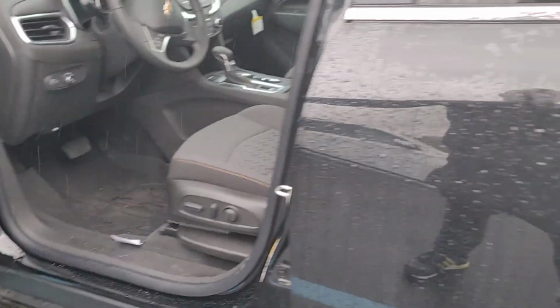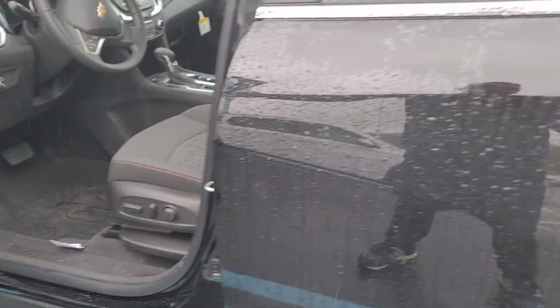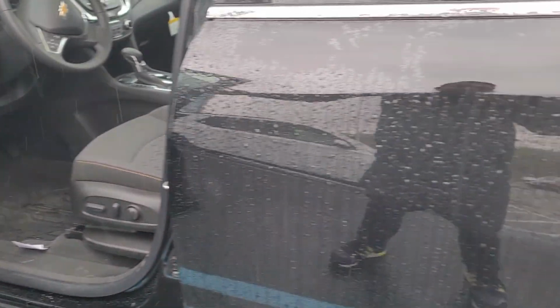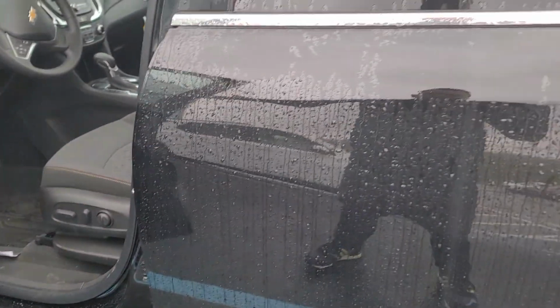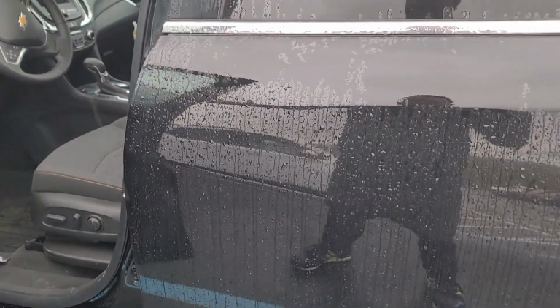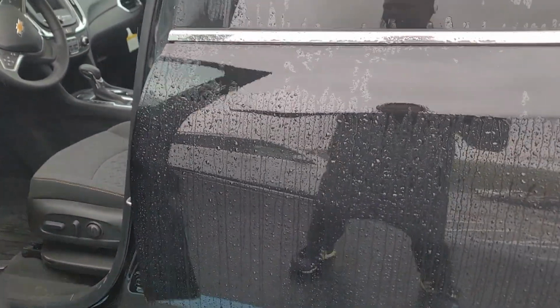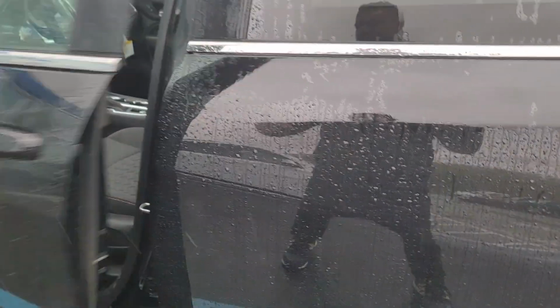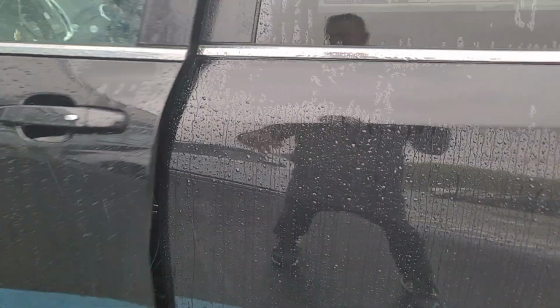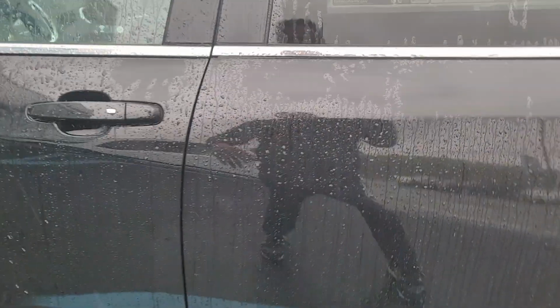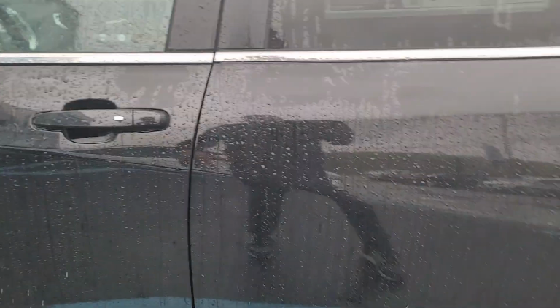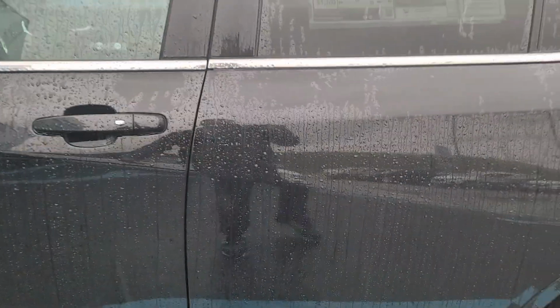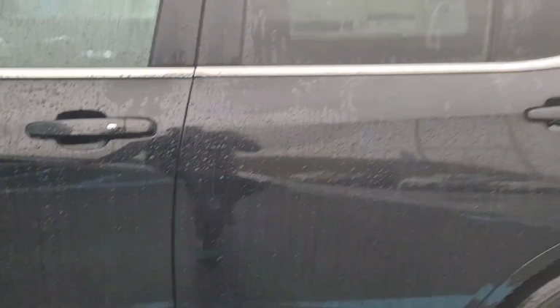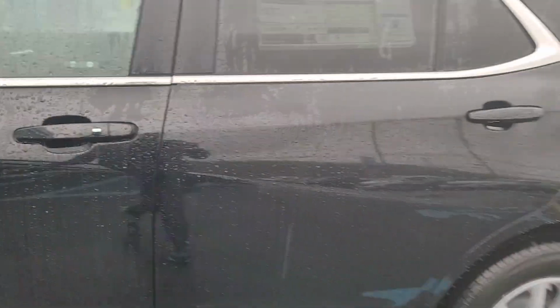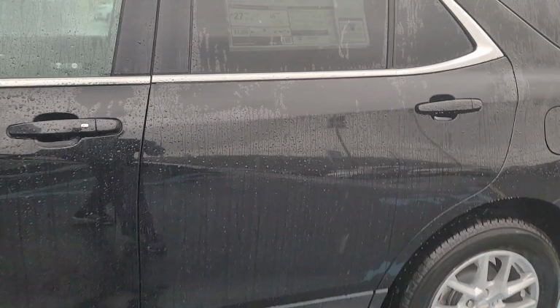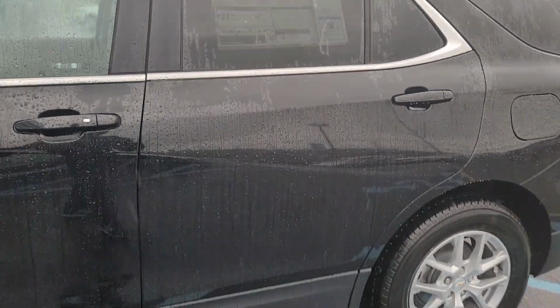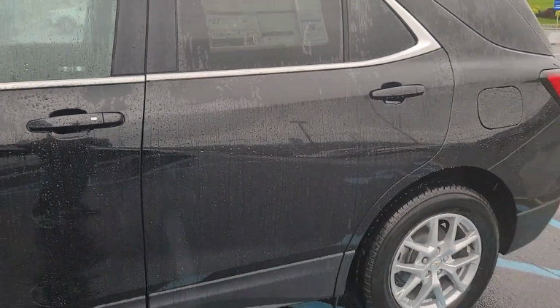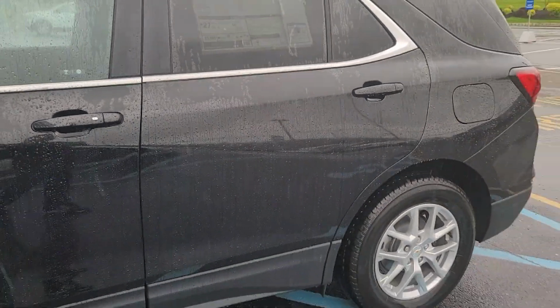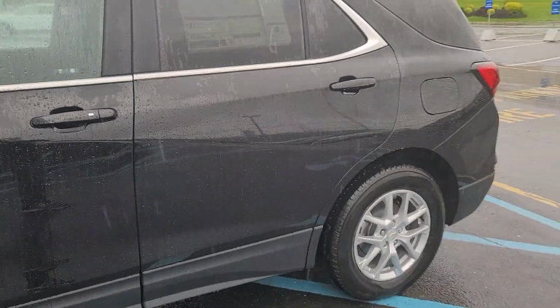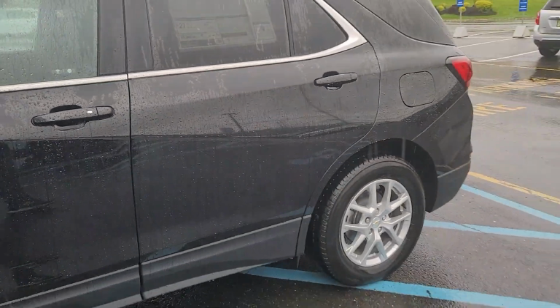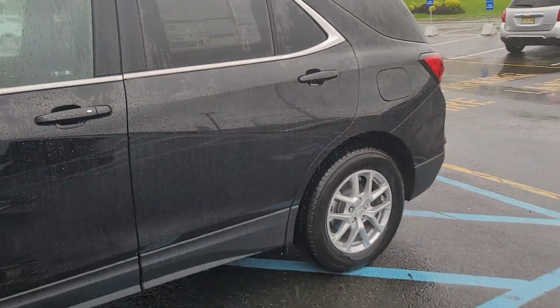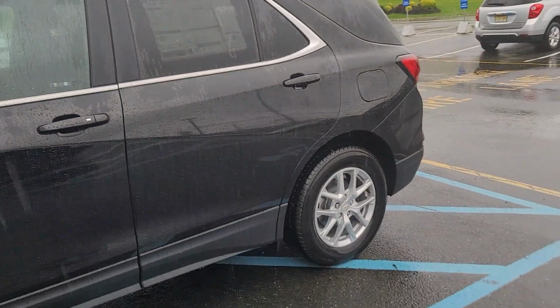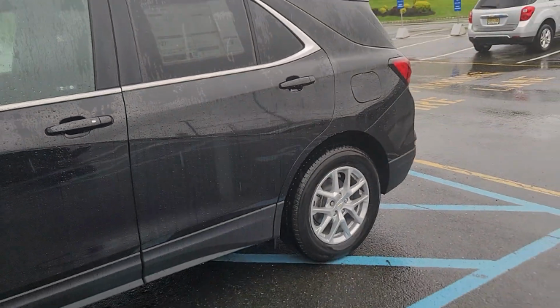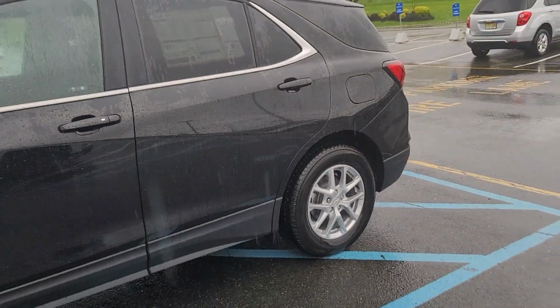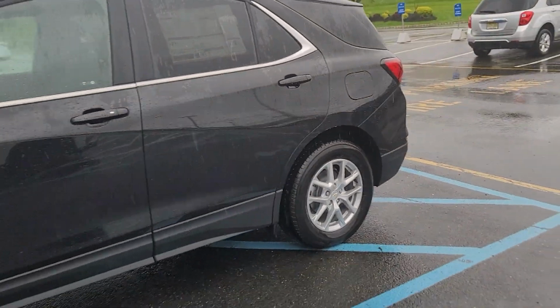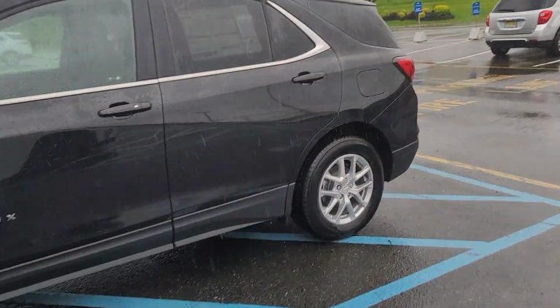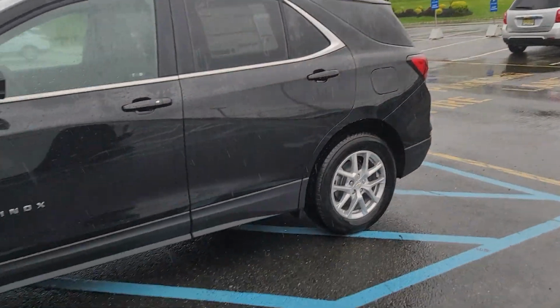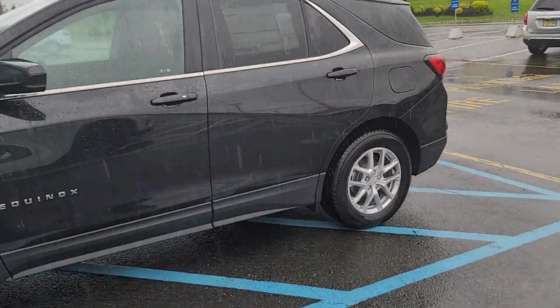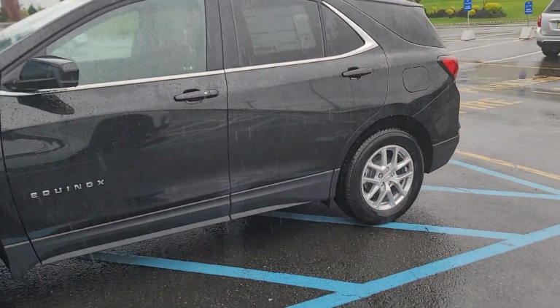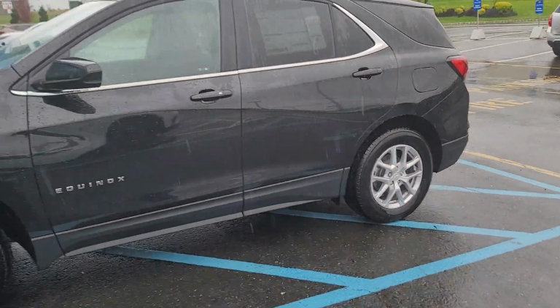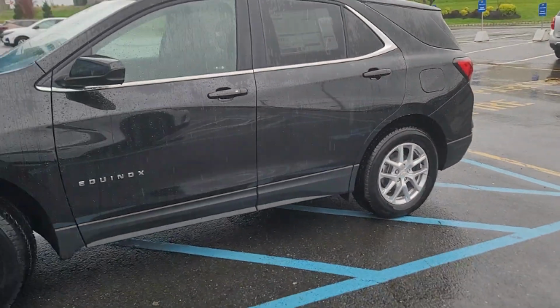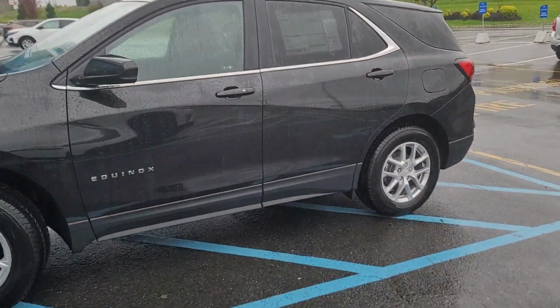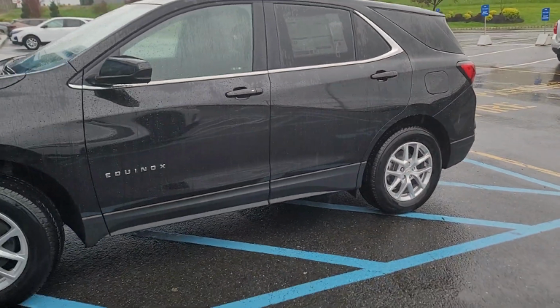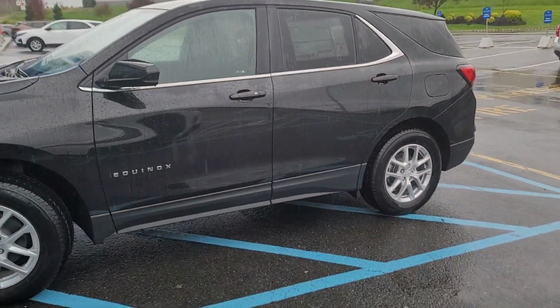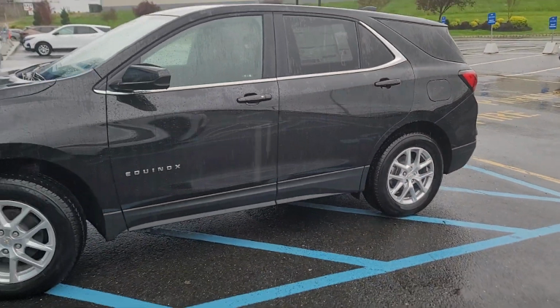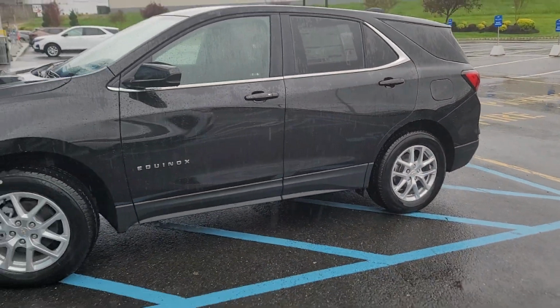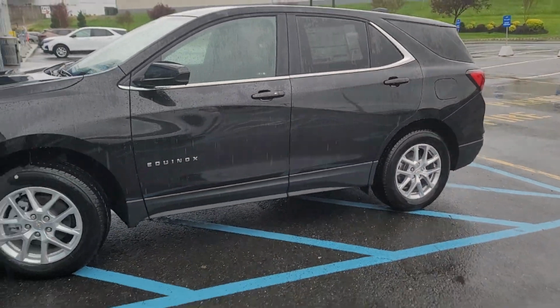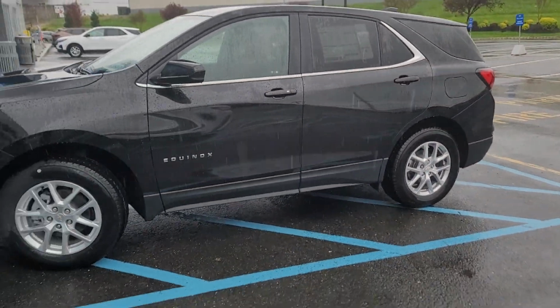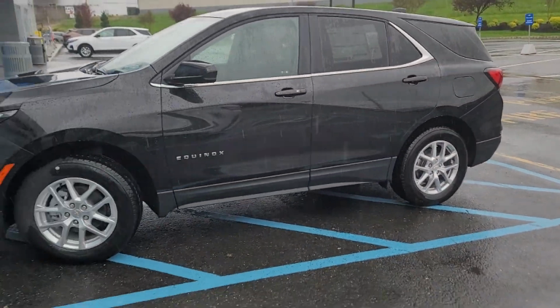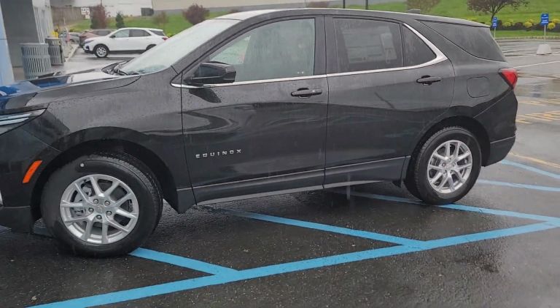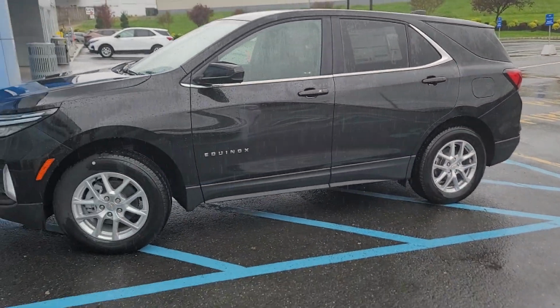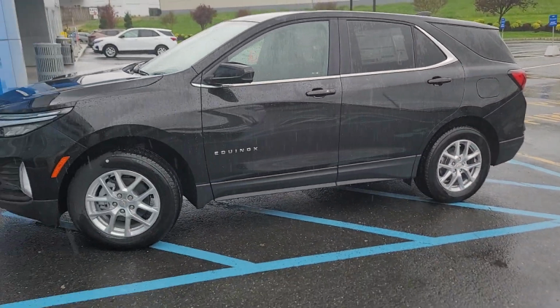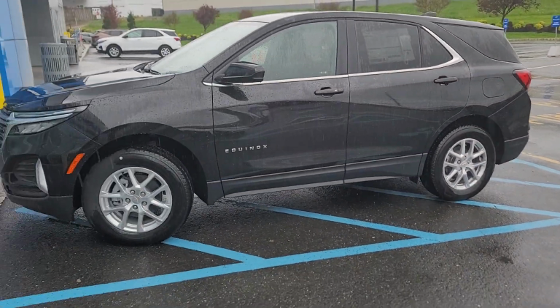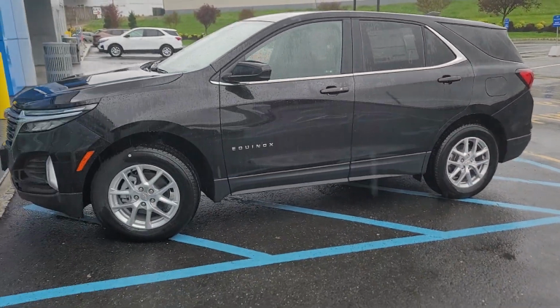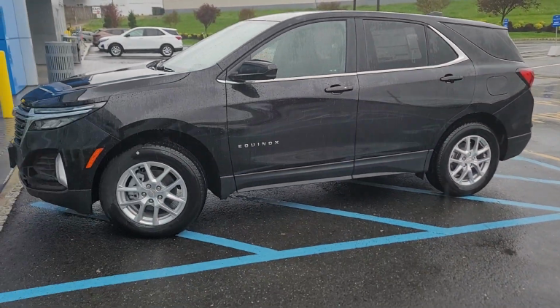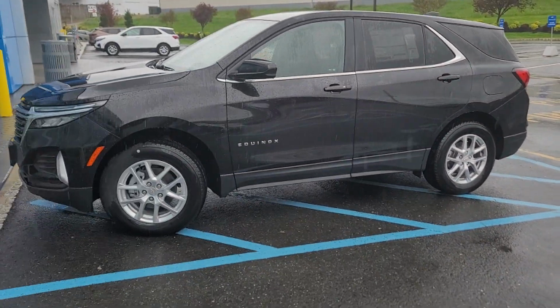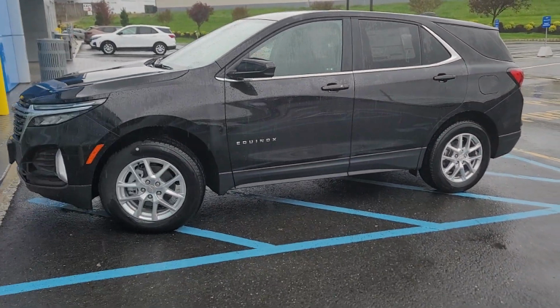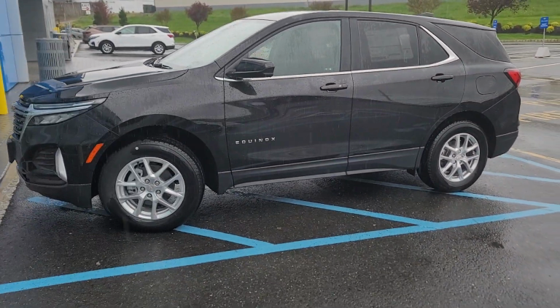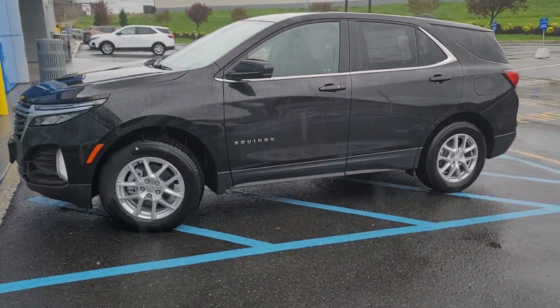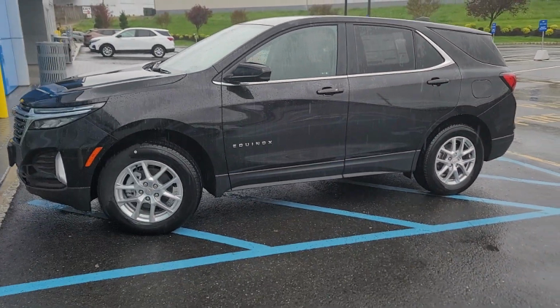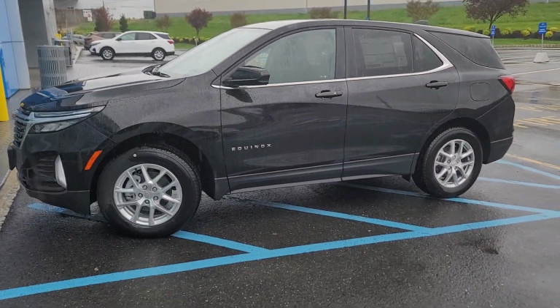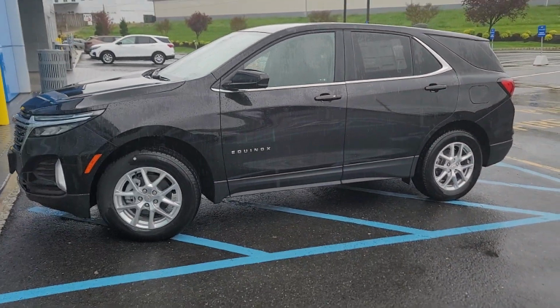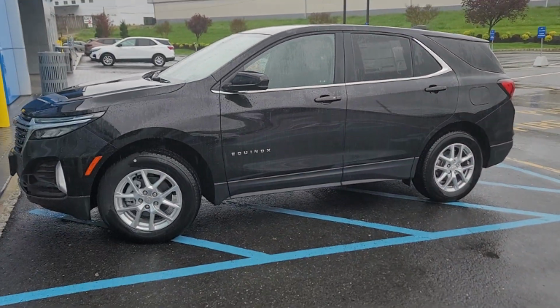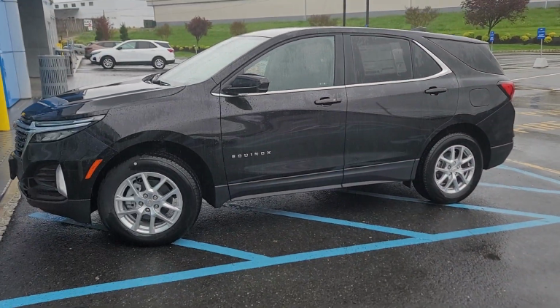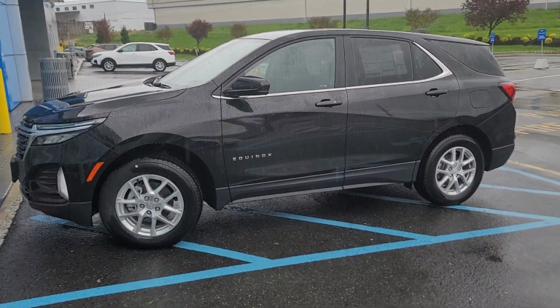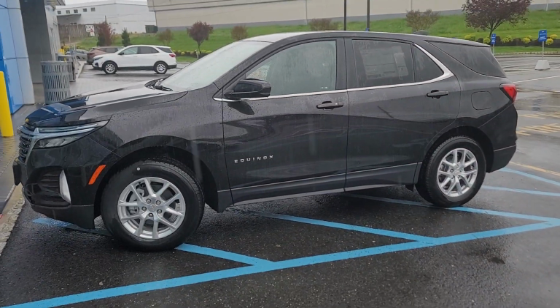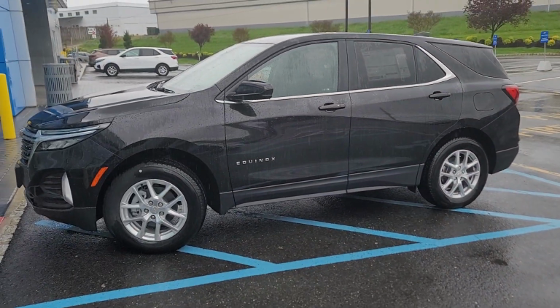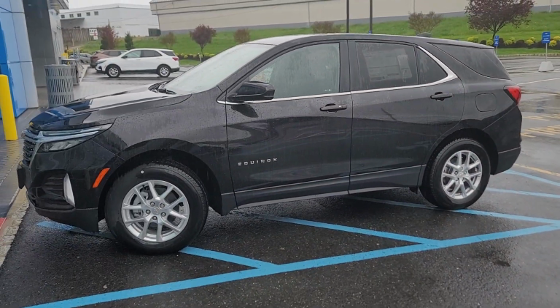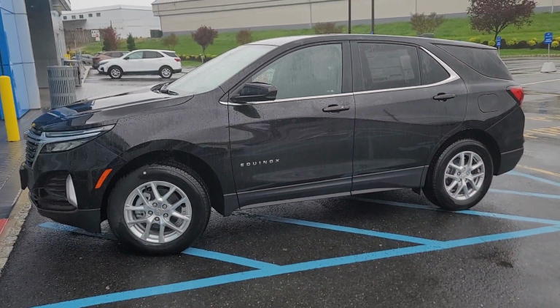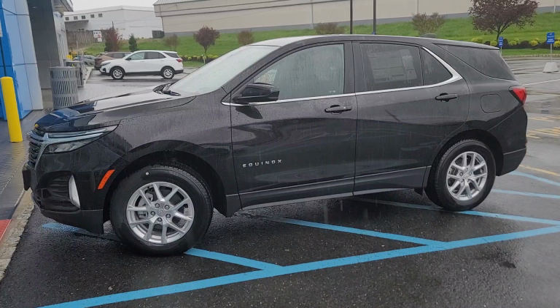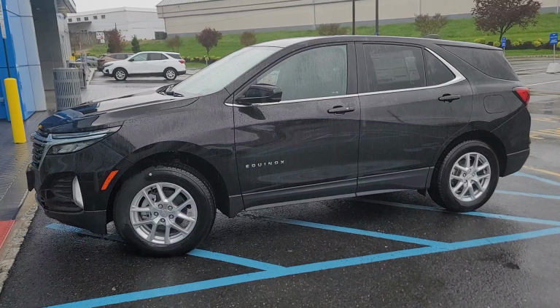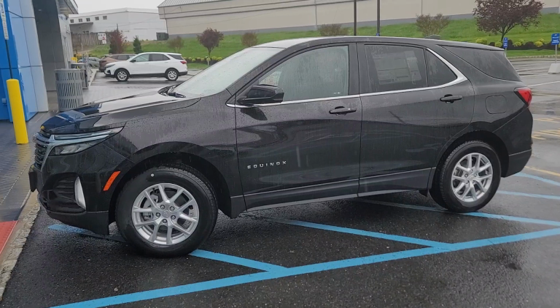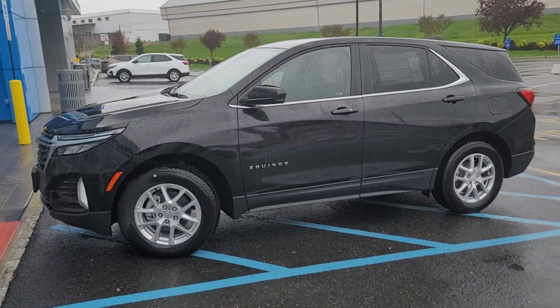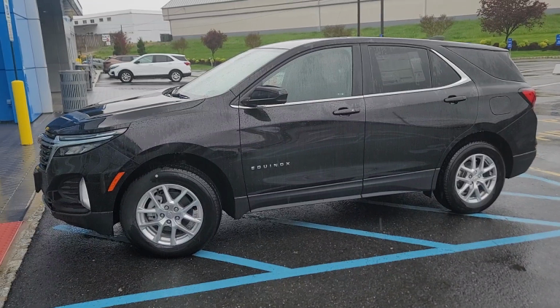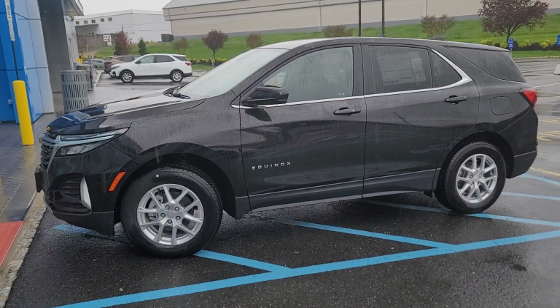I'd love to show it to you — test drive the all-new Chevy Equinox with you. Let me know how quickly you could stop in today to take a look and test drive this.